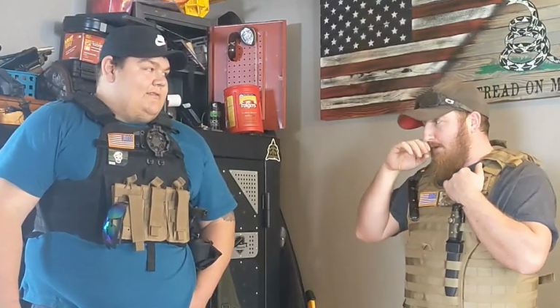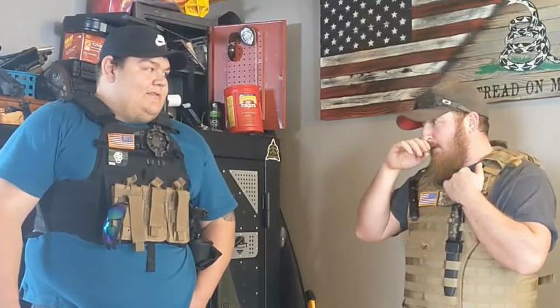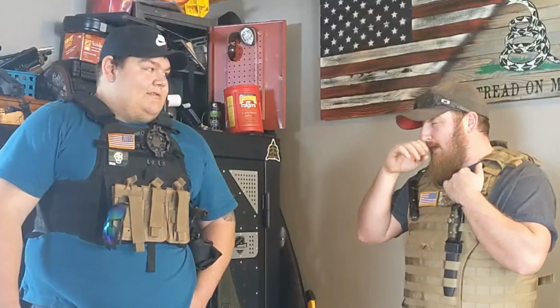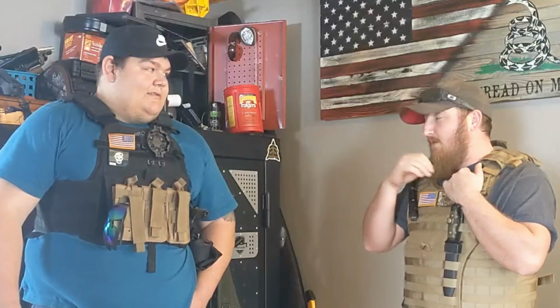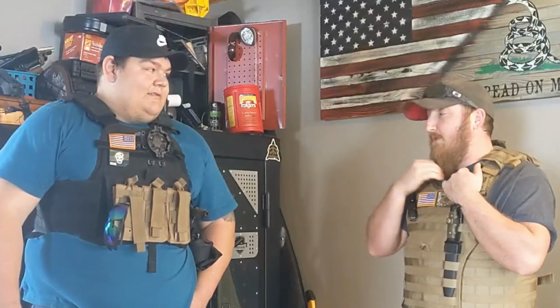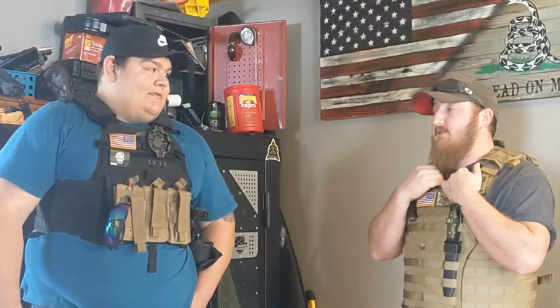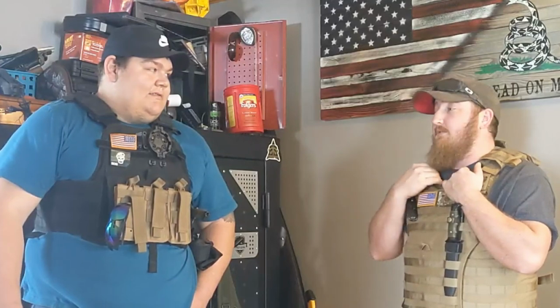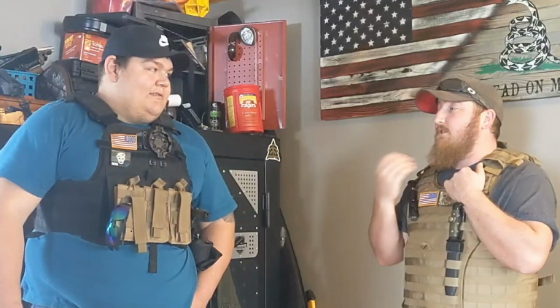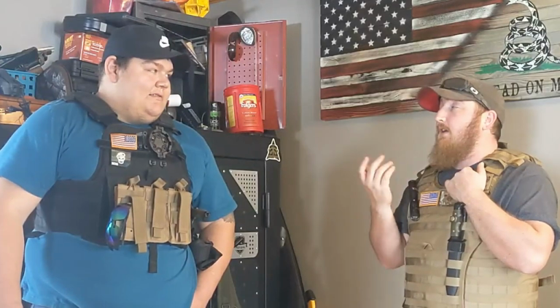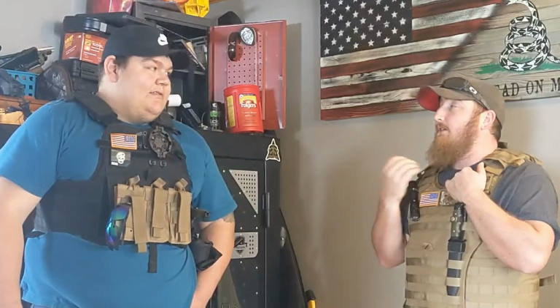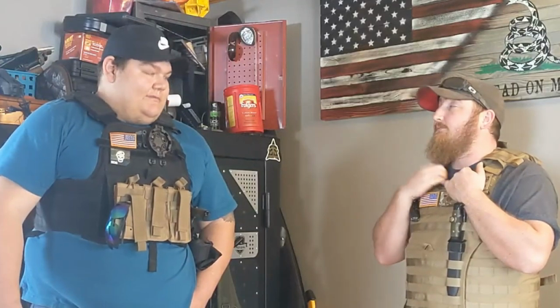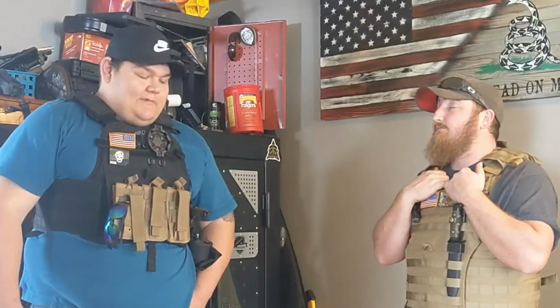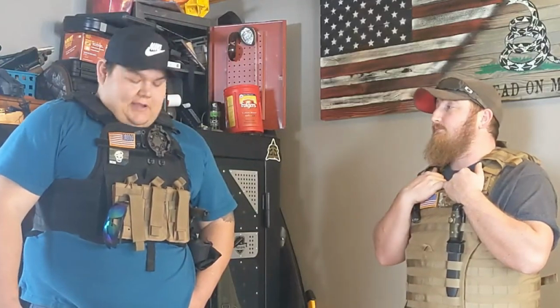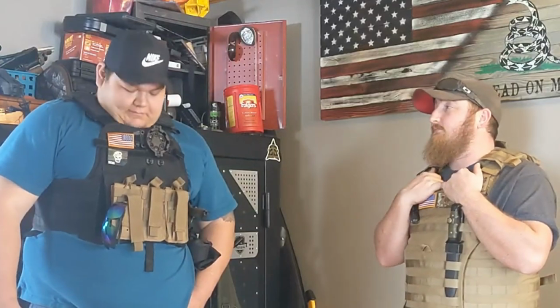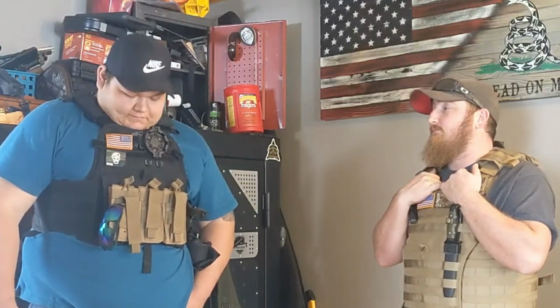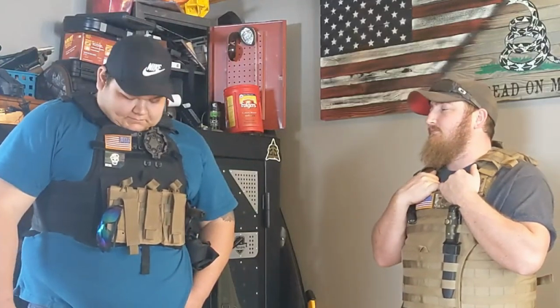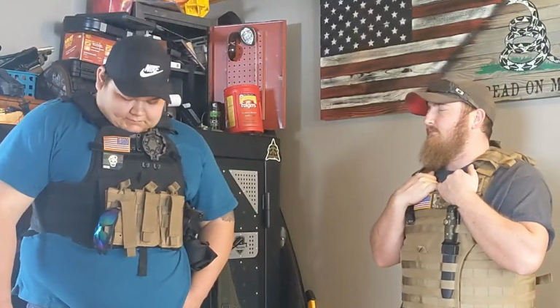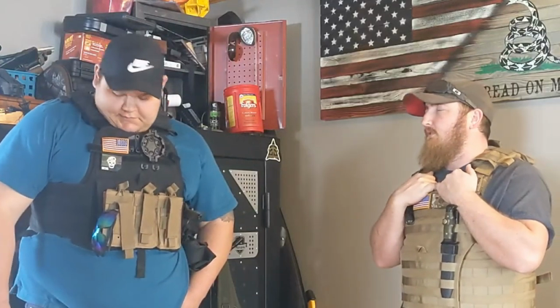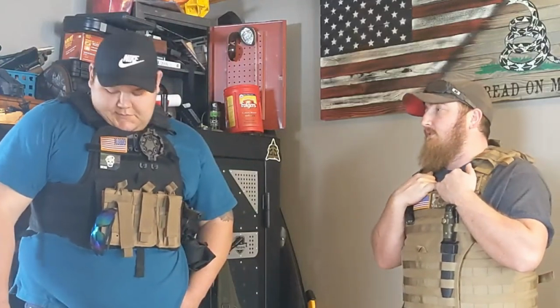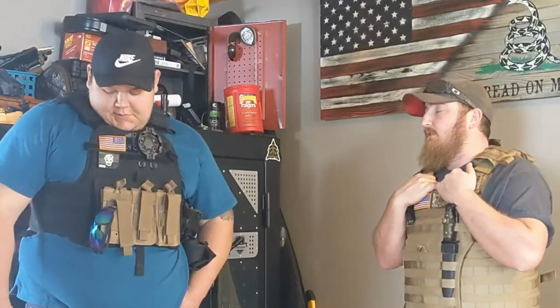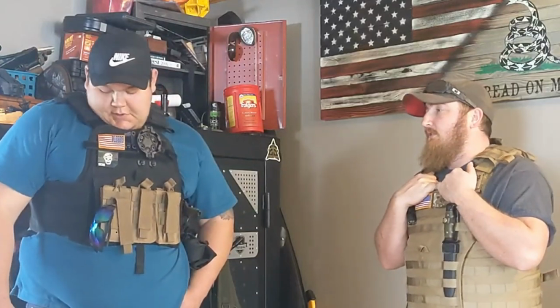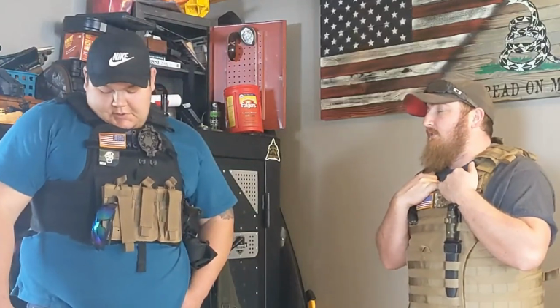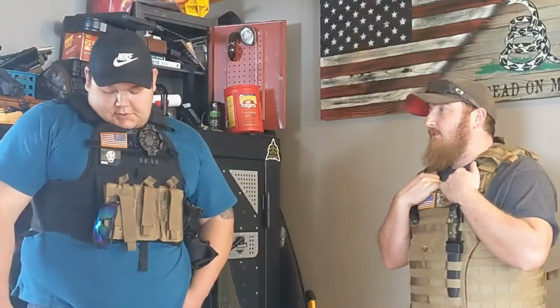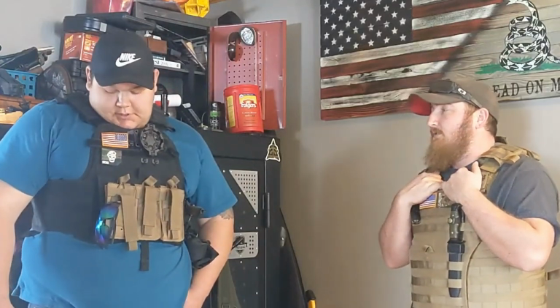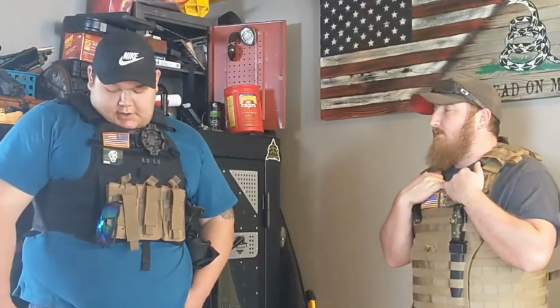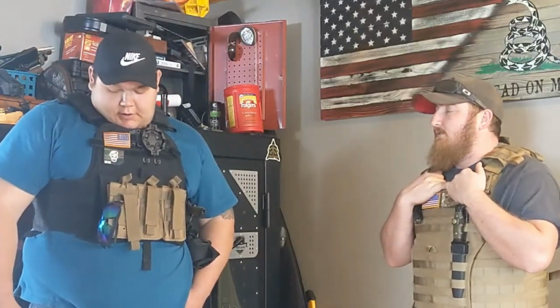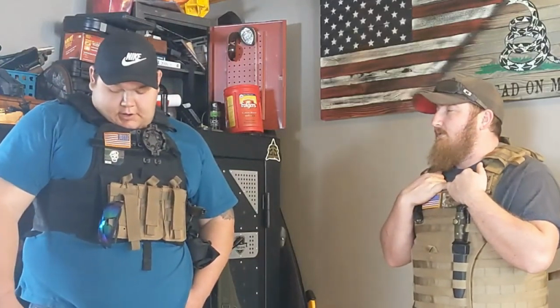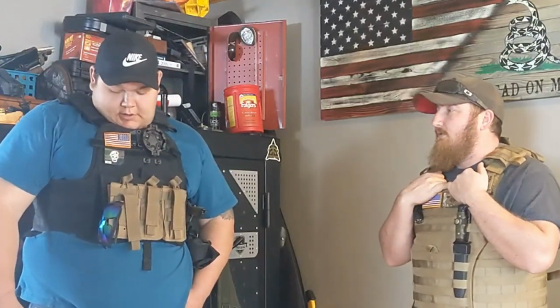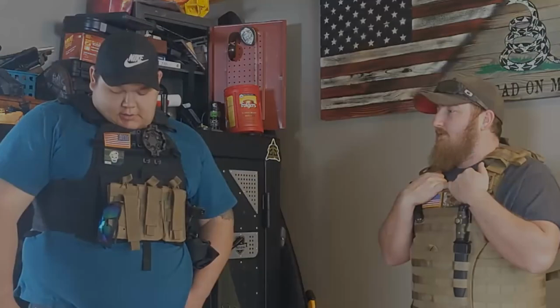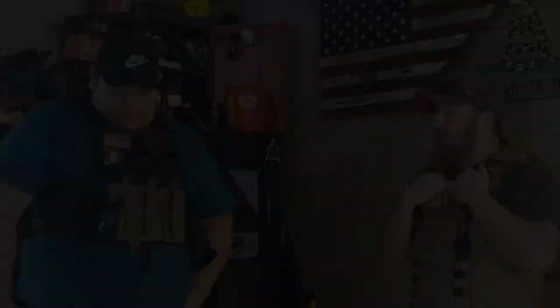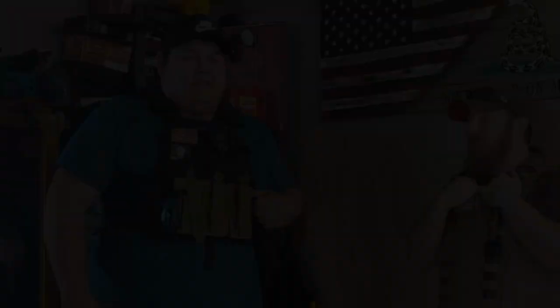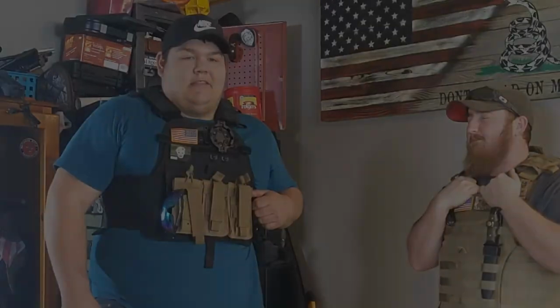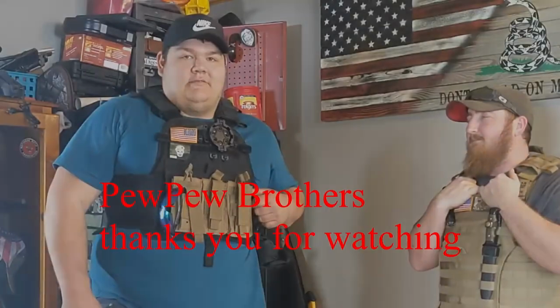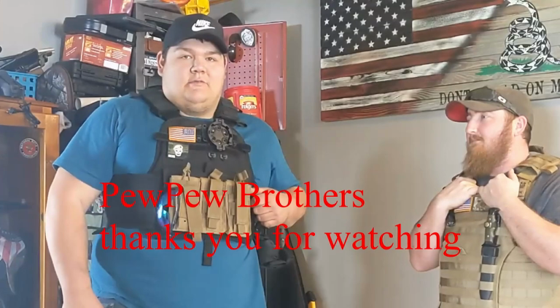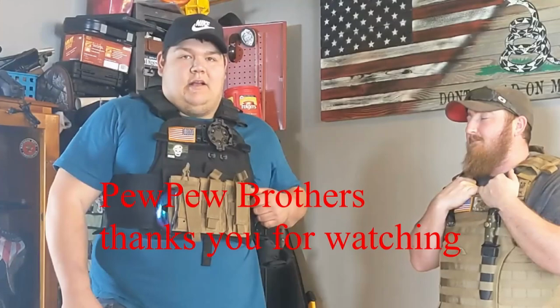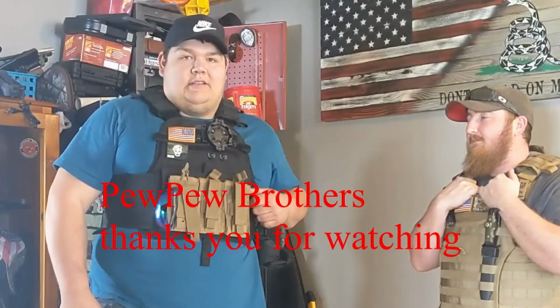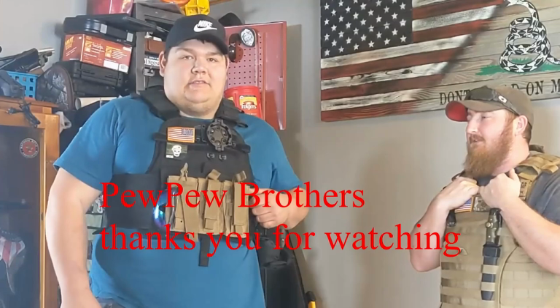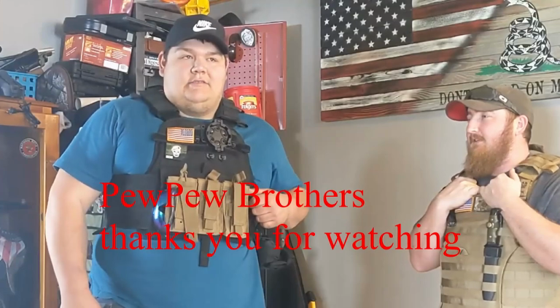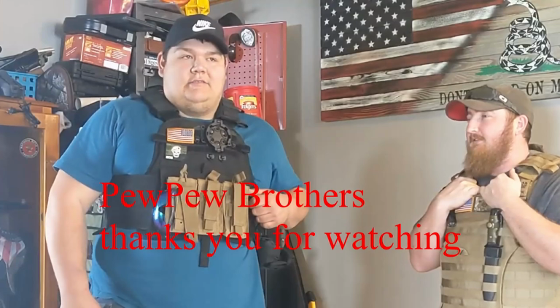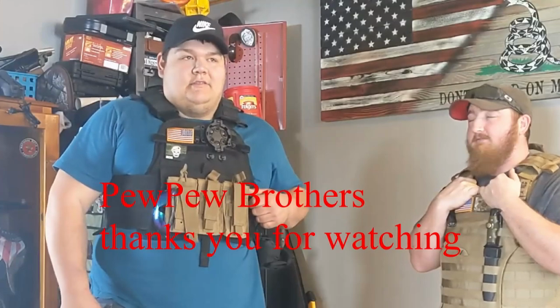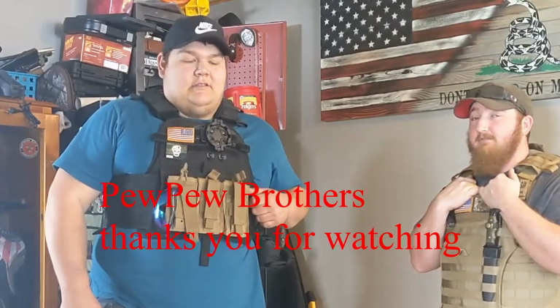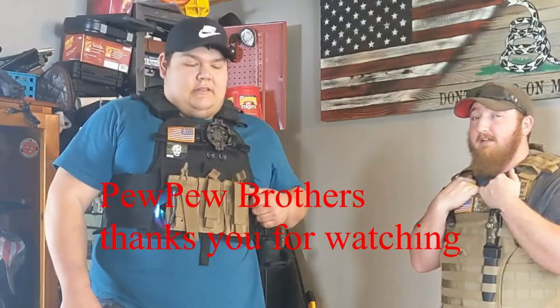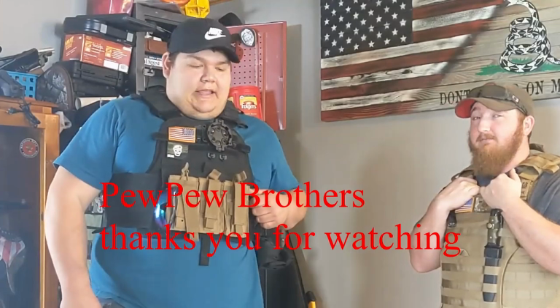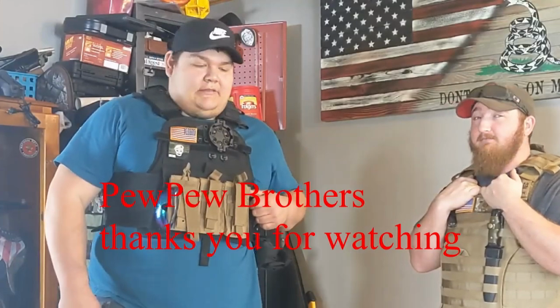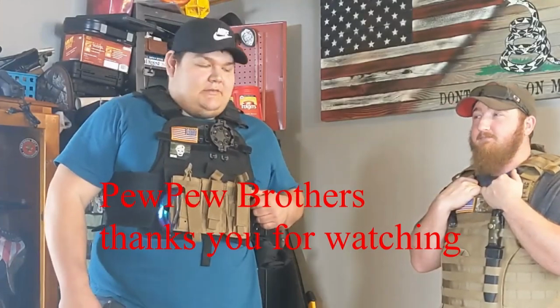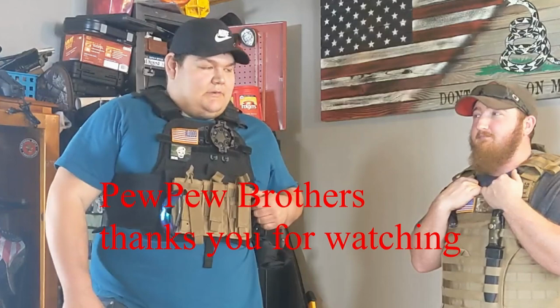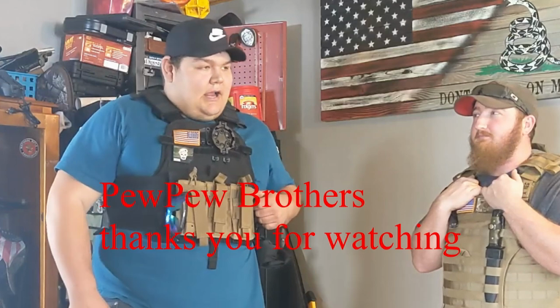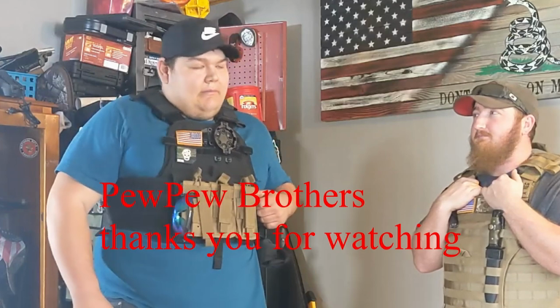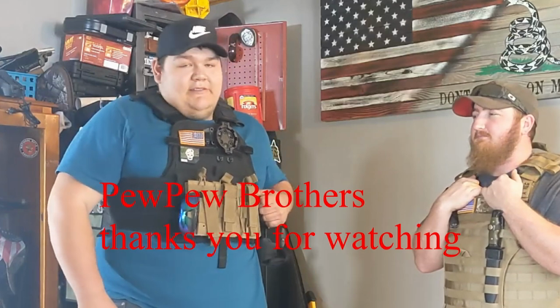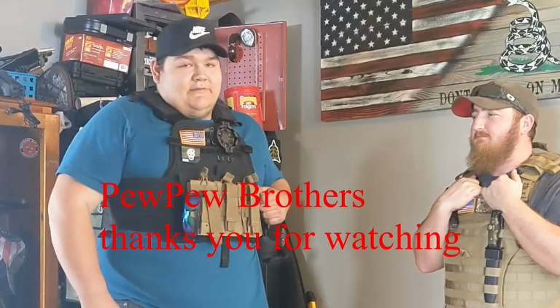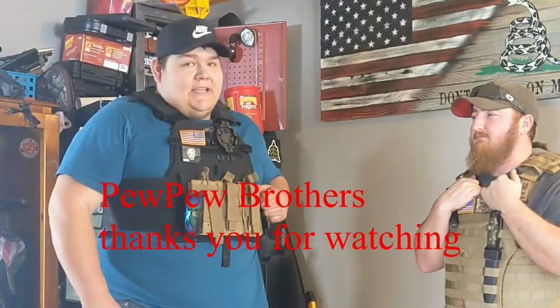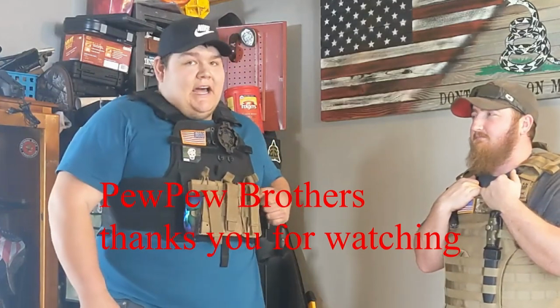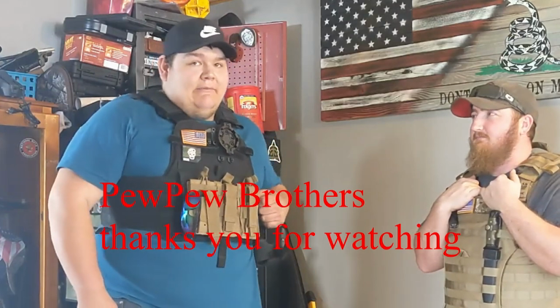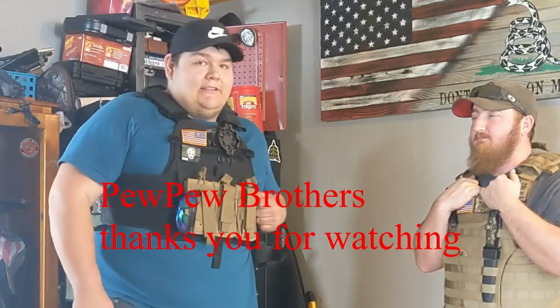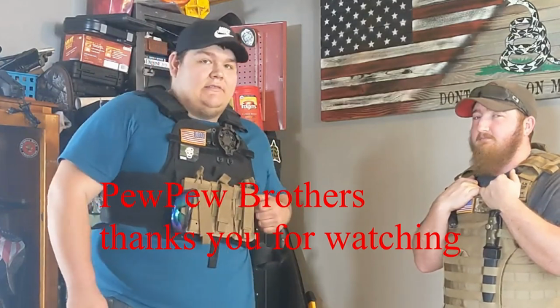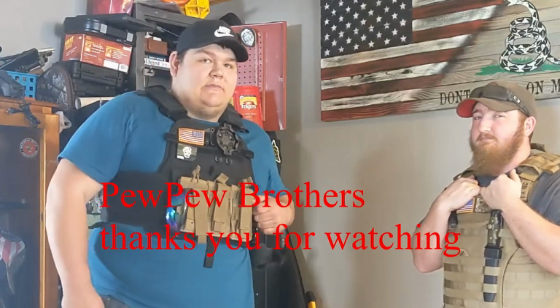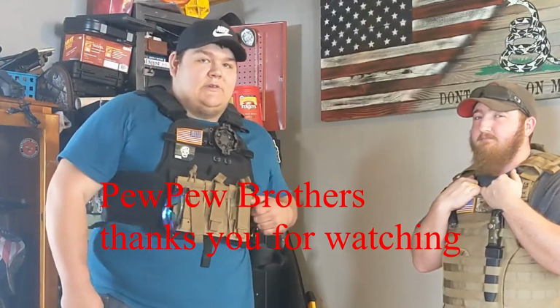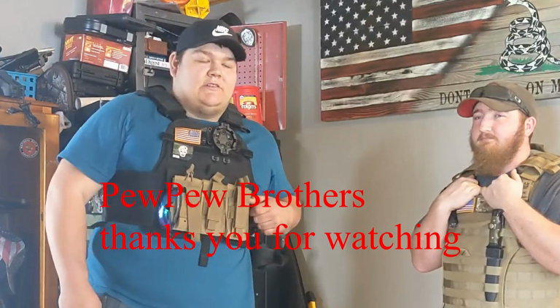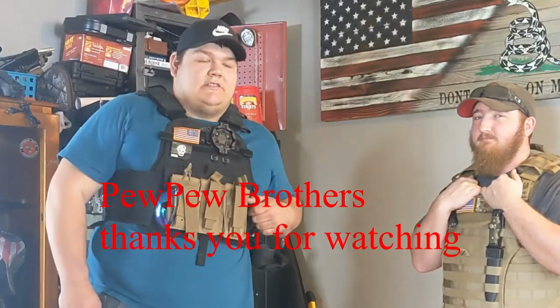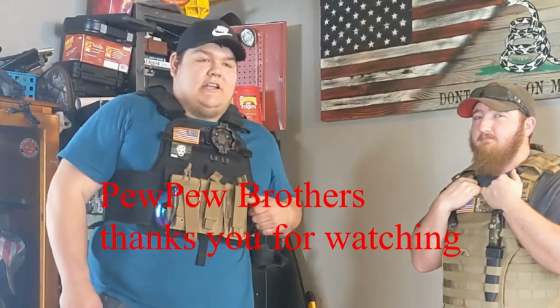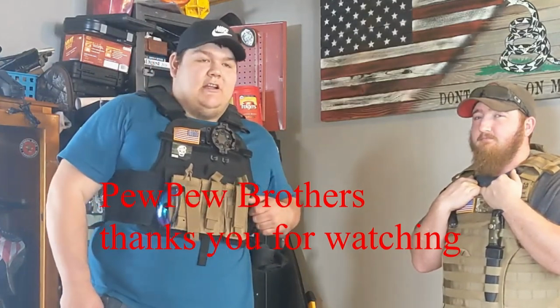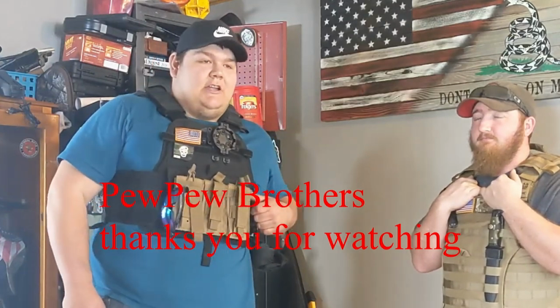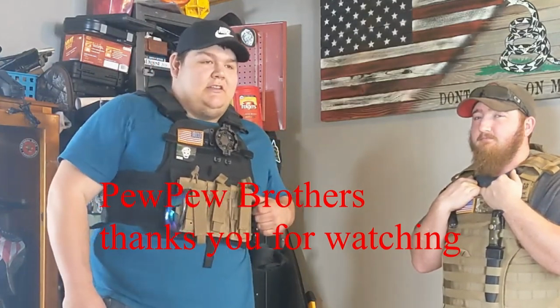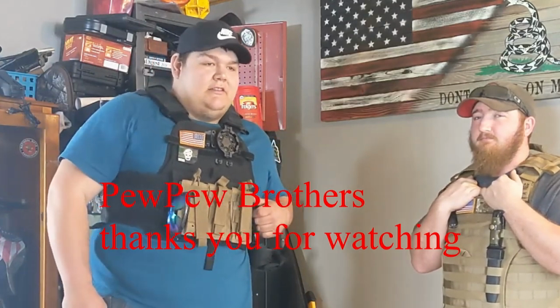At any rate, thanks for watching — like and subscribe, leave some comments, make sure you share it.